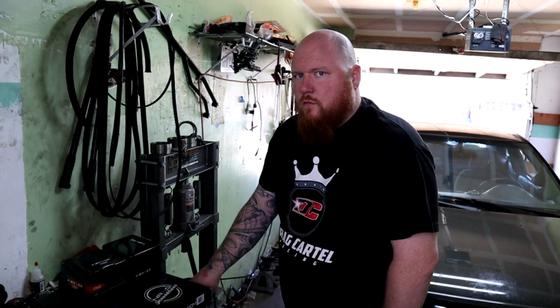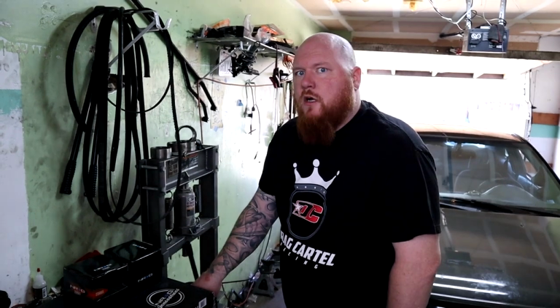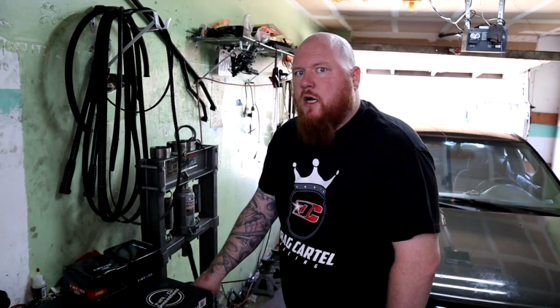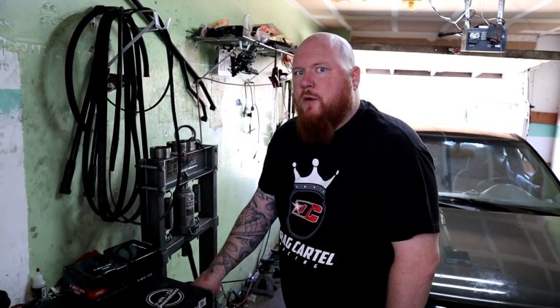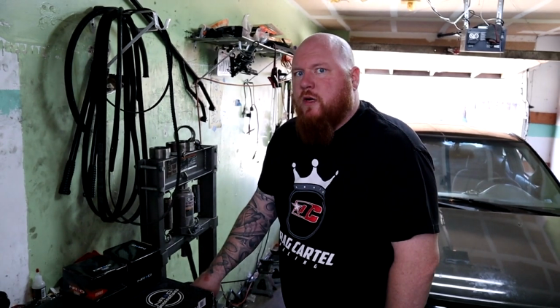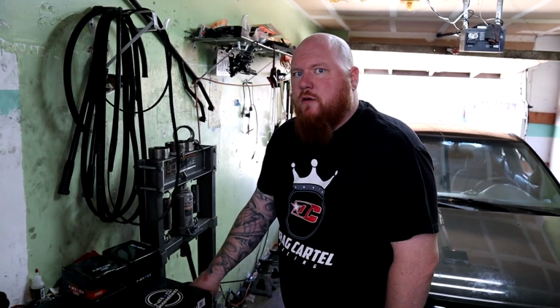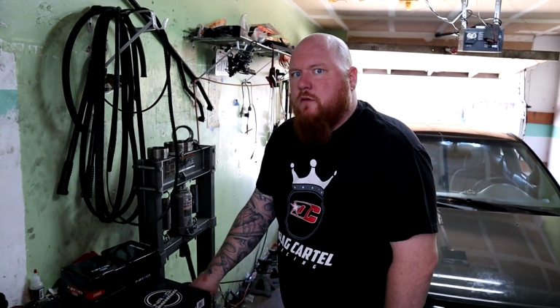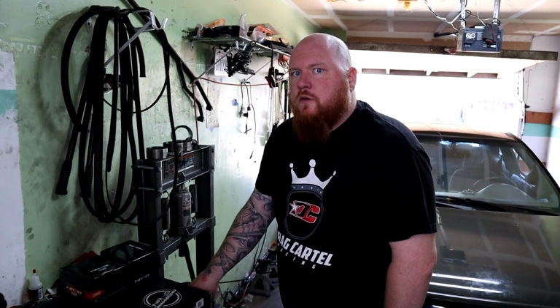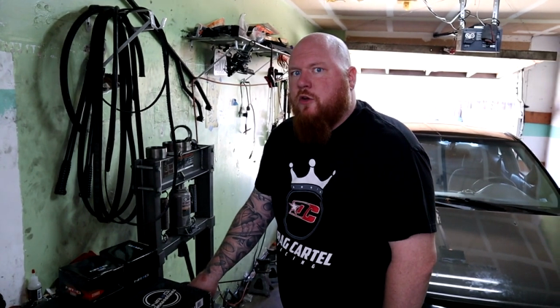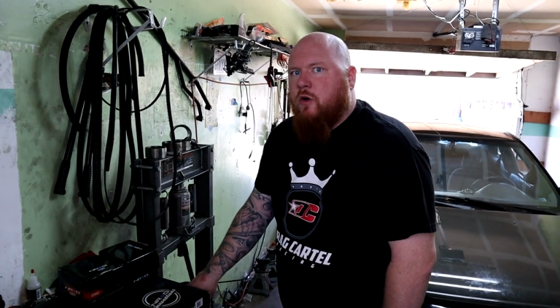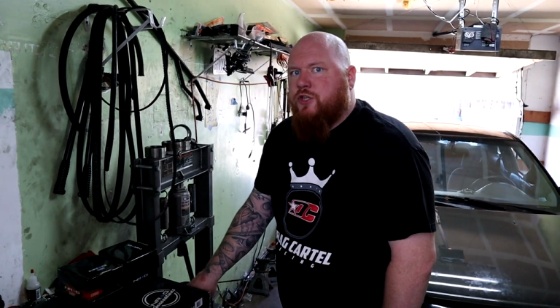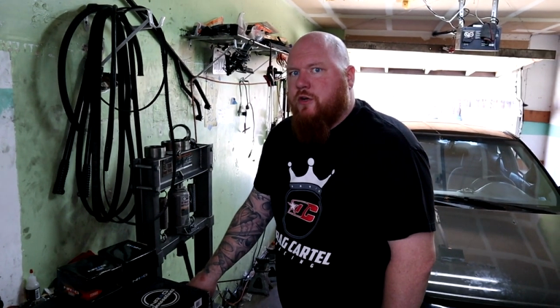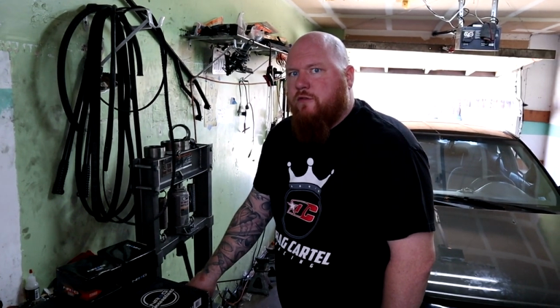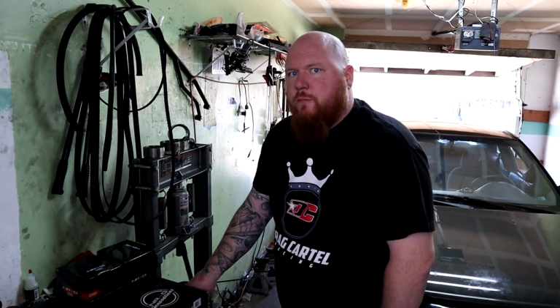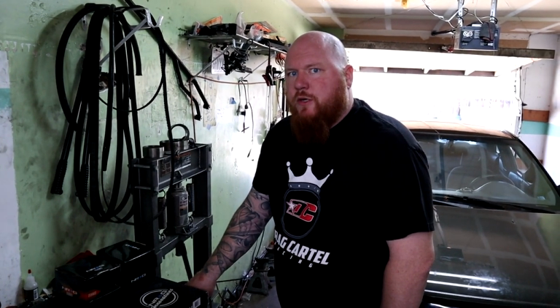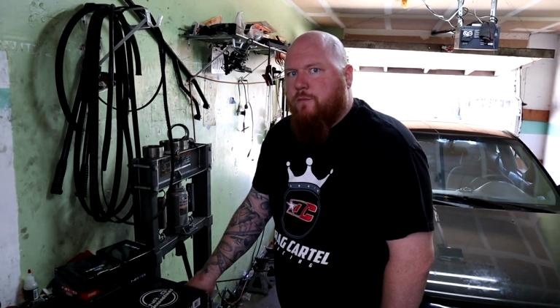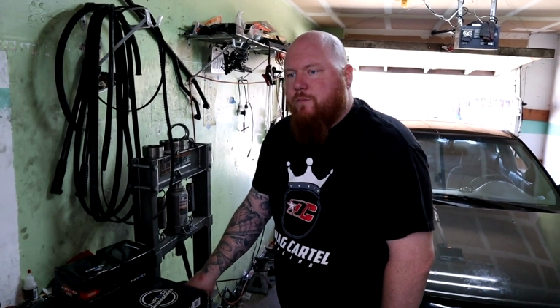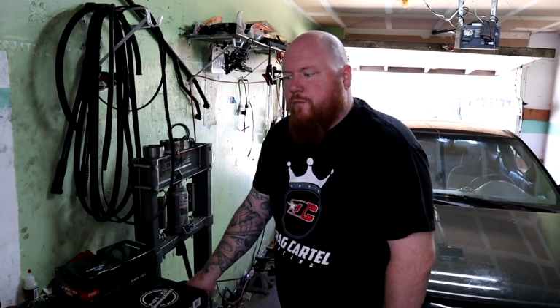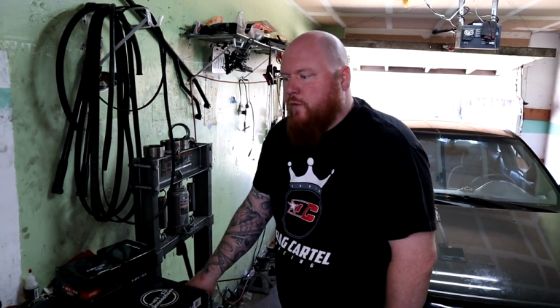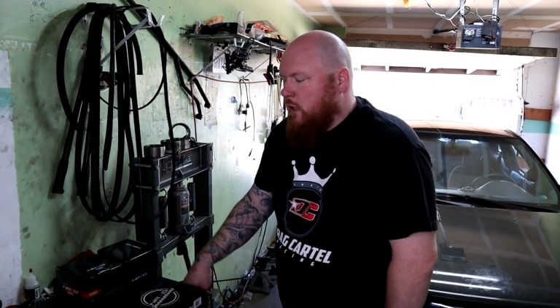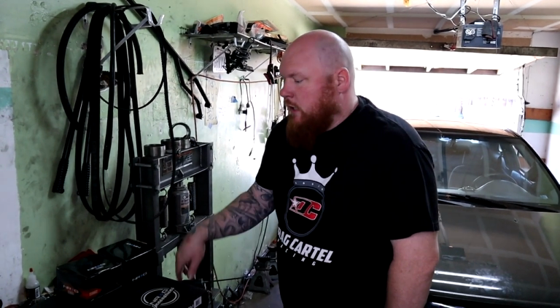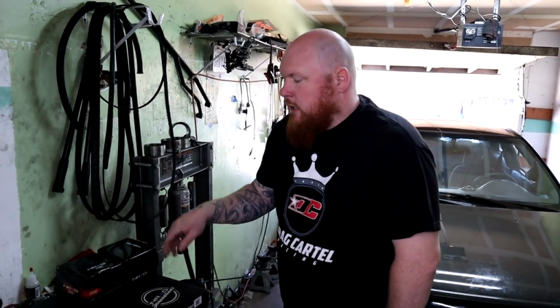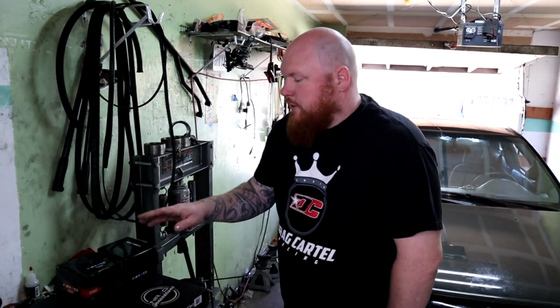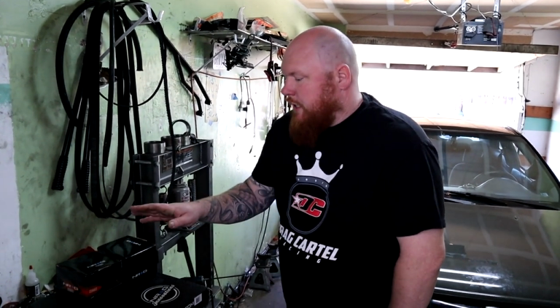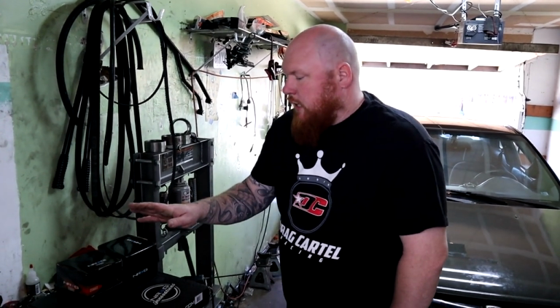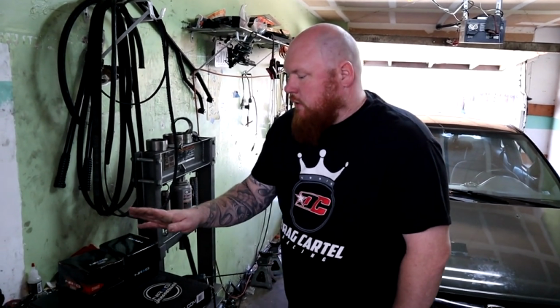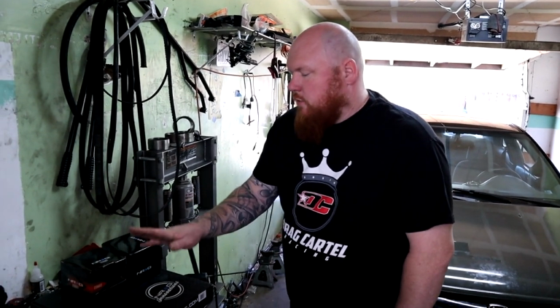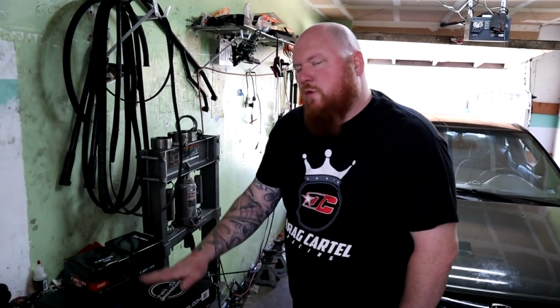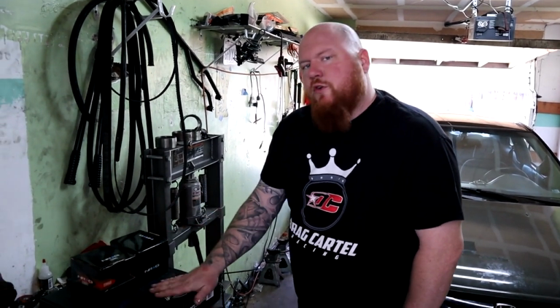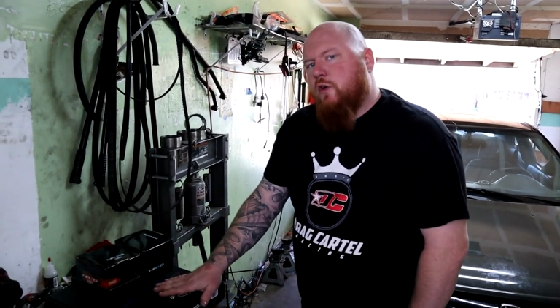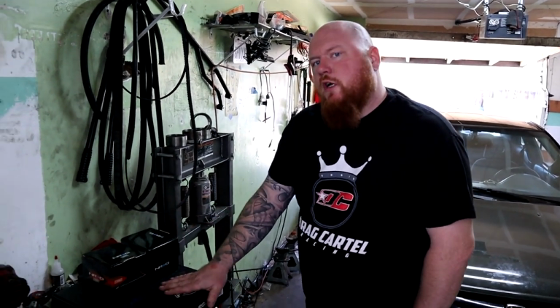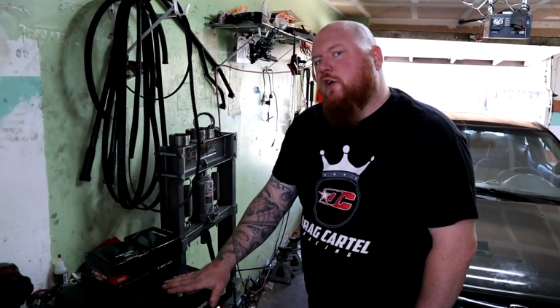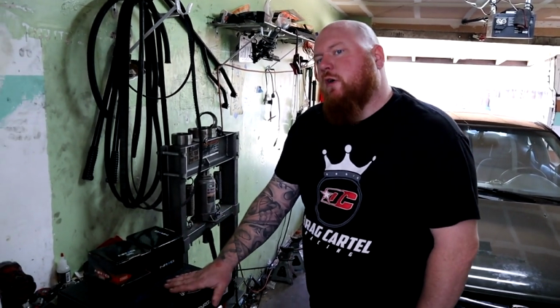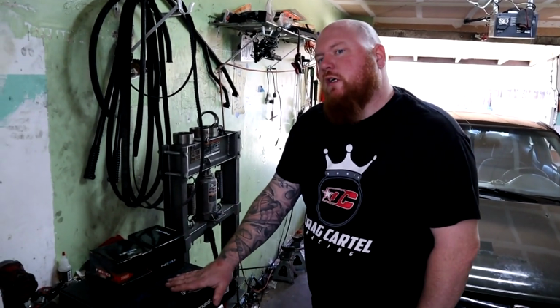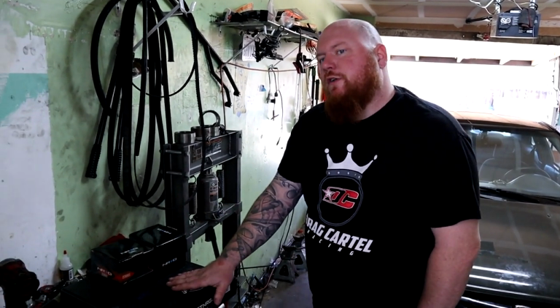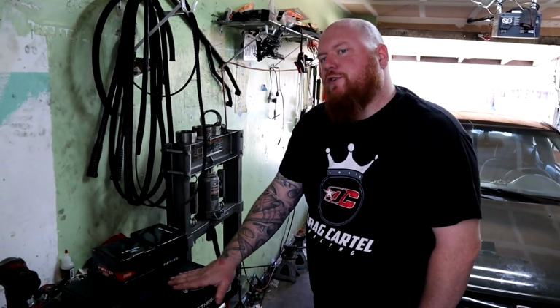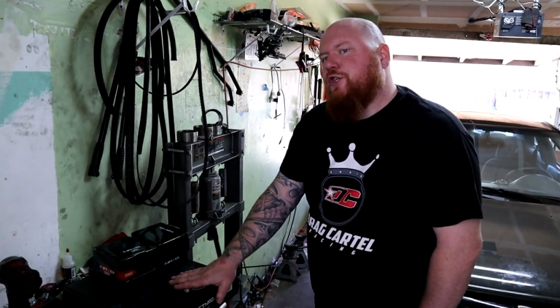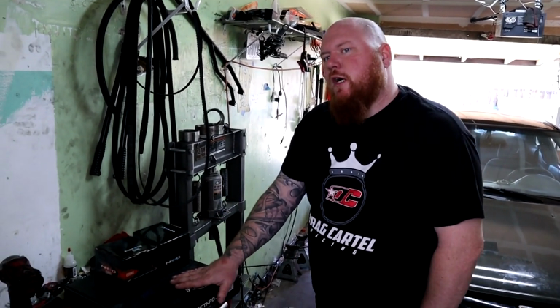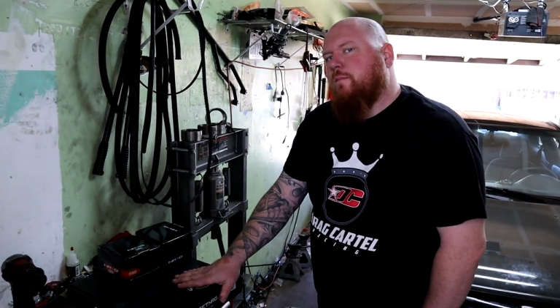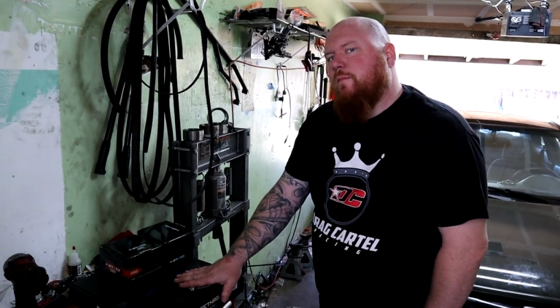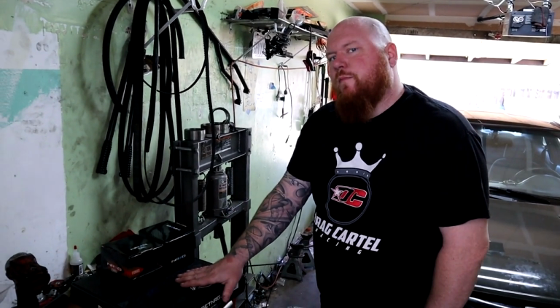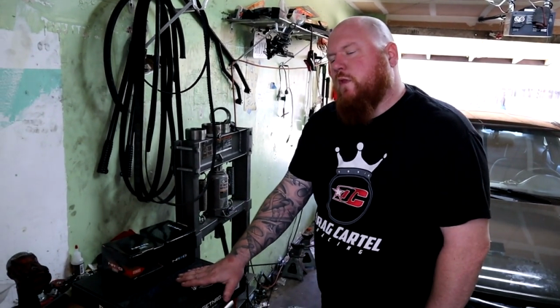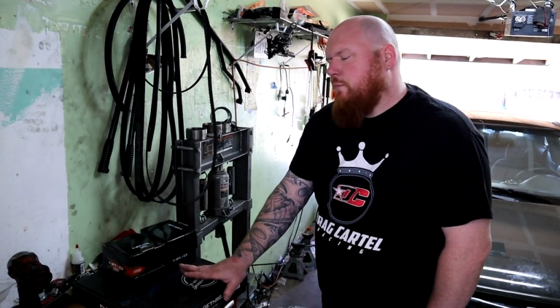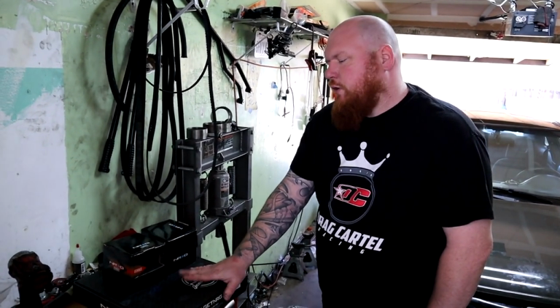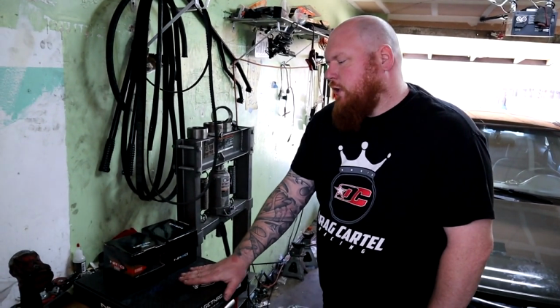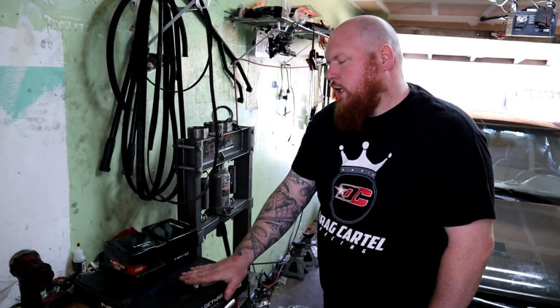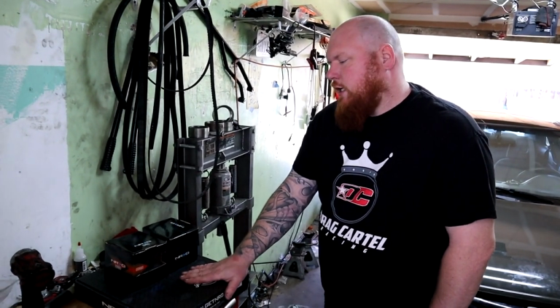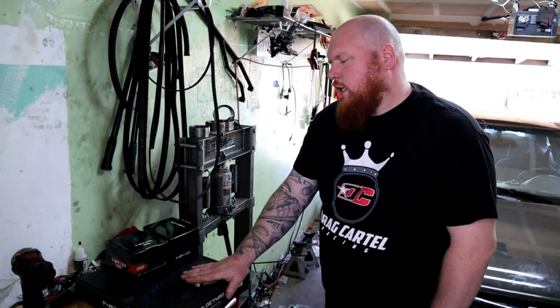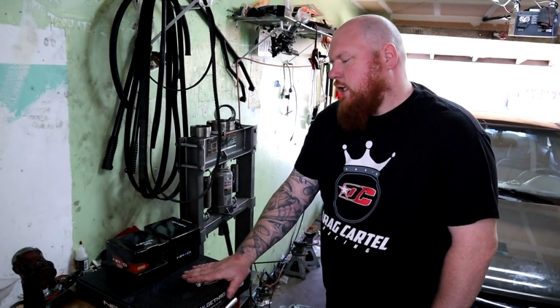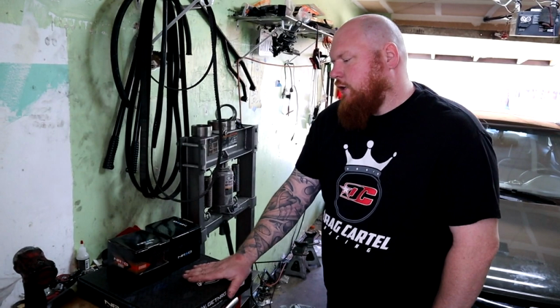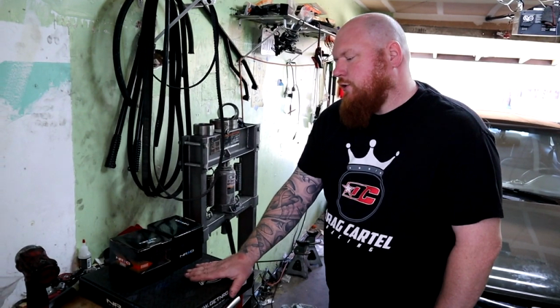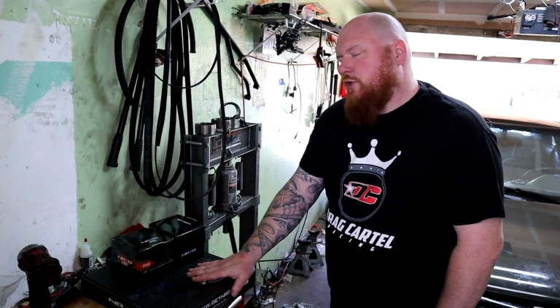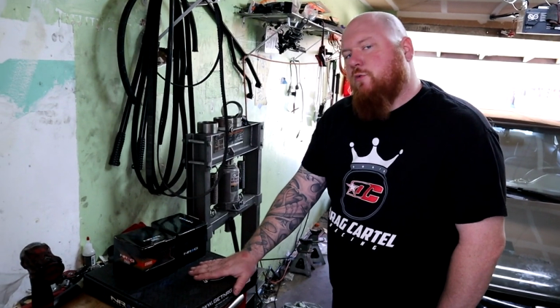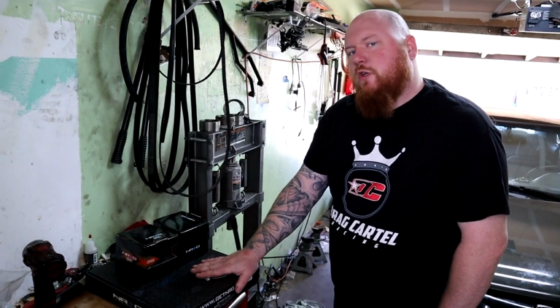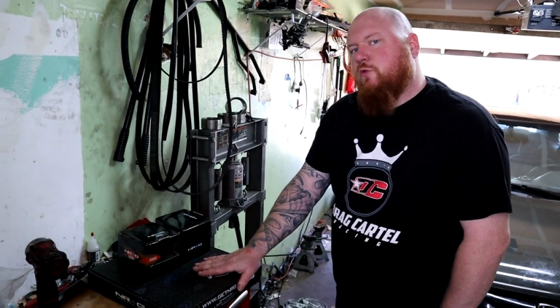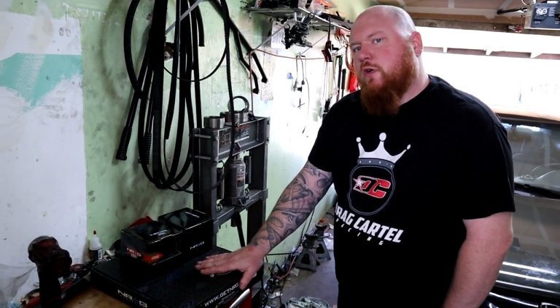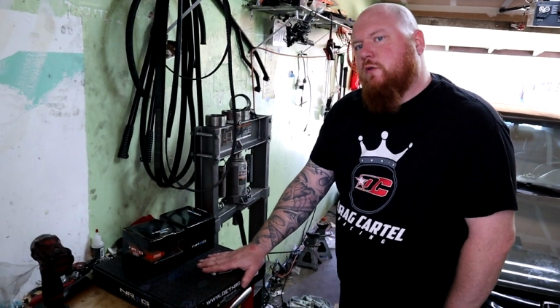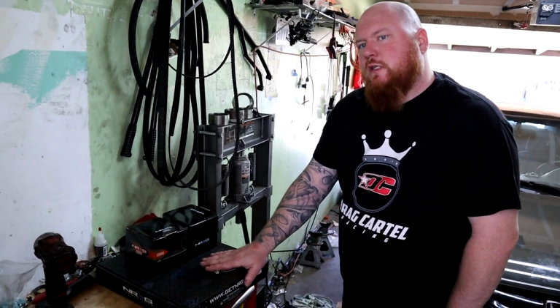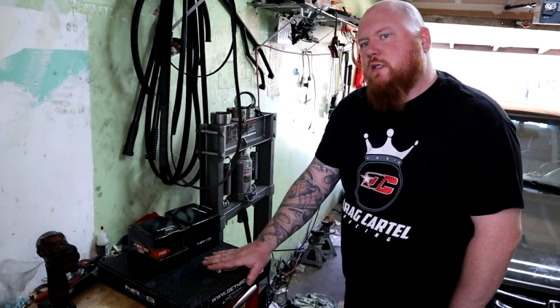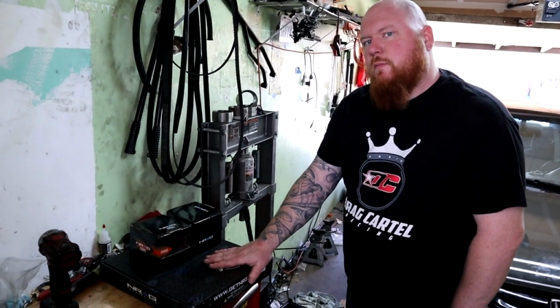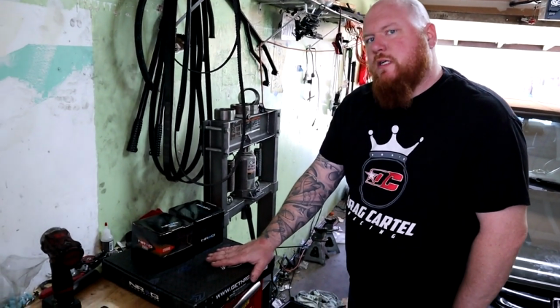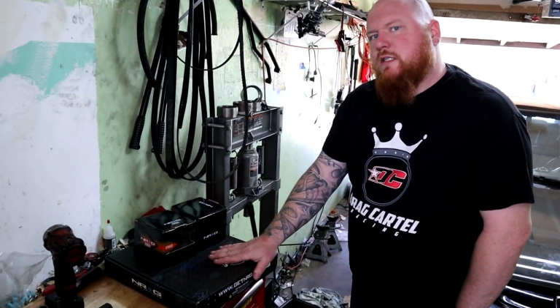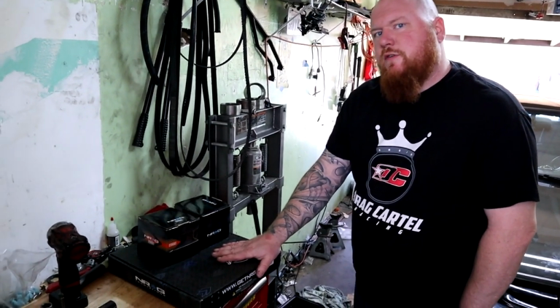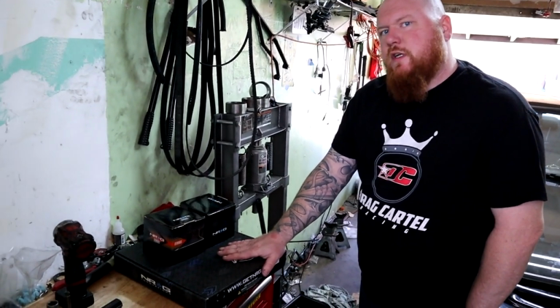Hi, I'm Red. You're watching Gravy Built. Today we're doing a quick little job putting a new steering wheel quick release on my Civic.